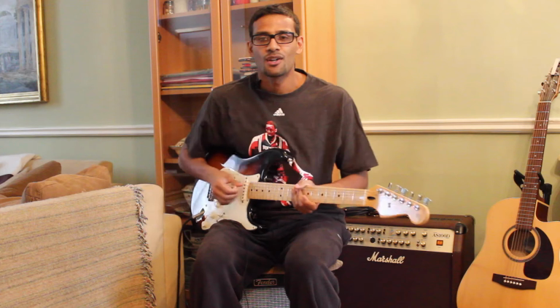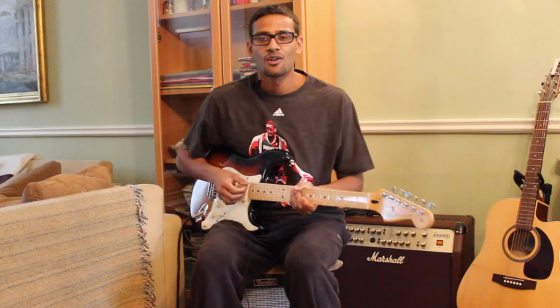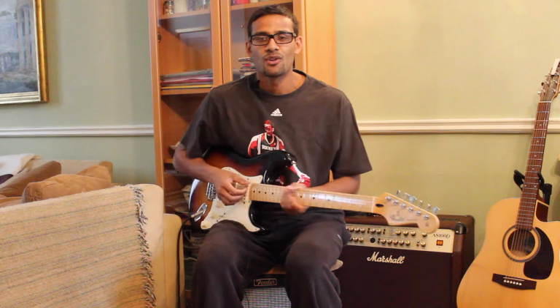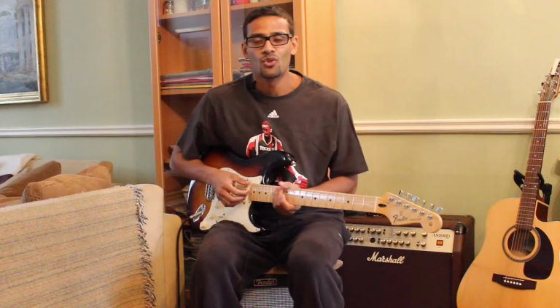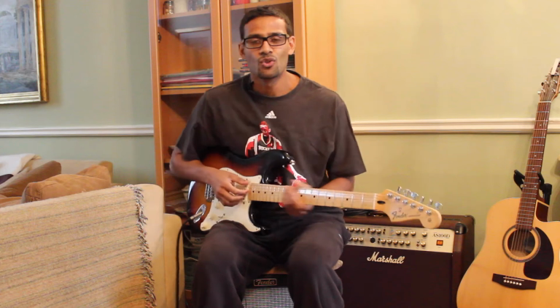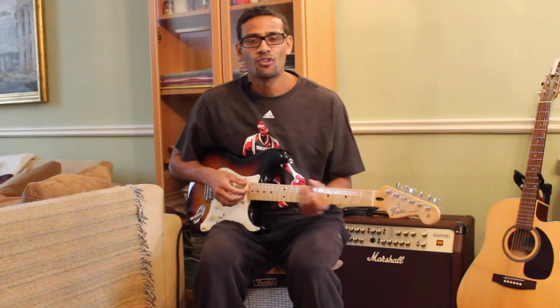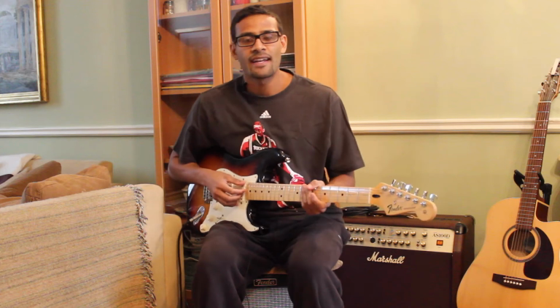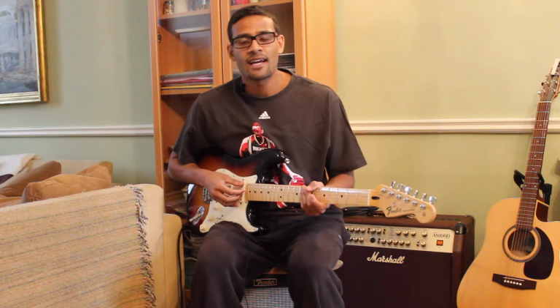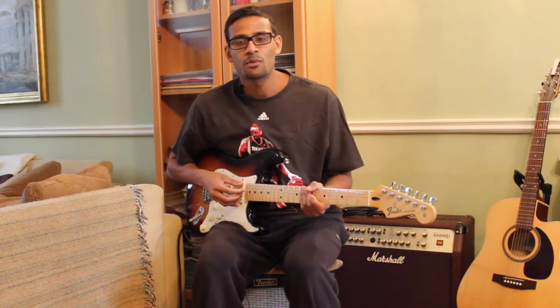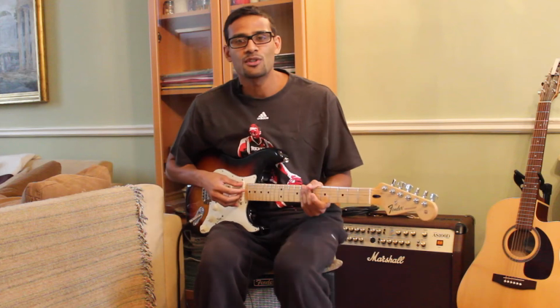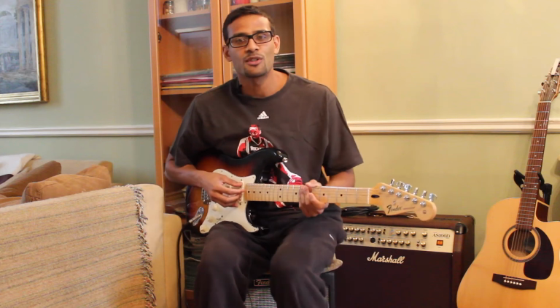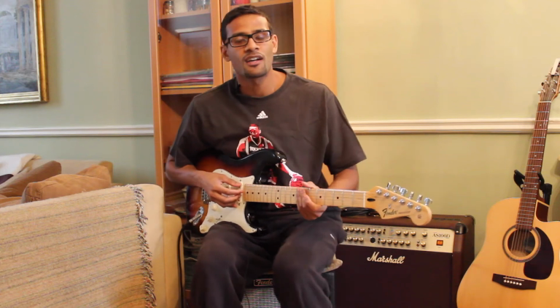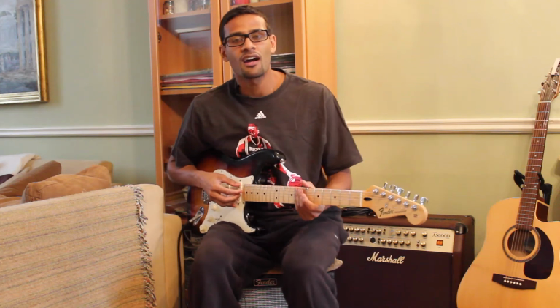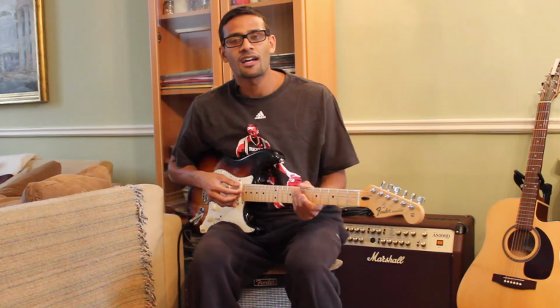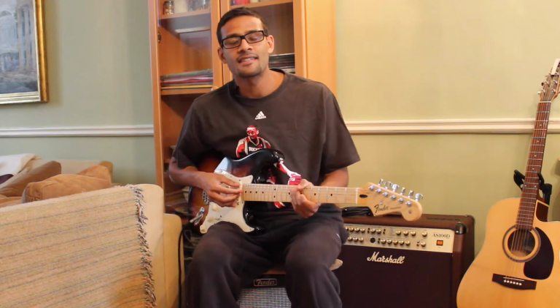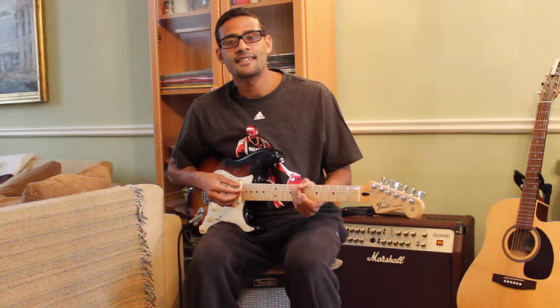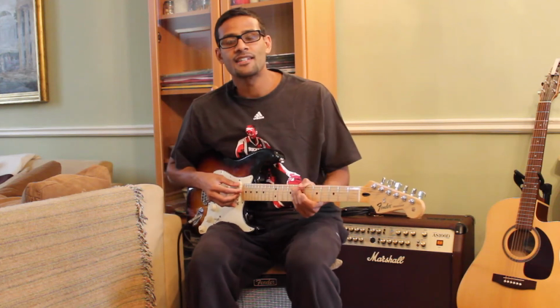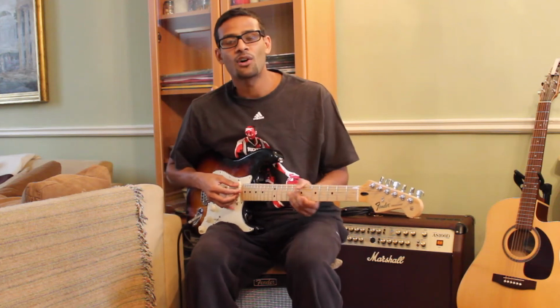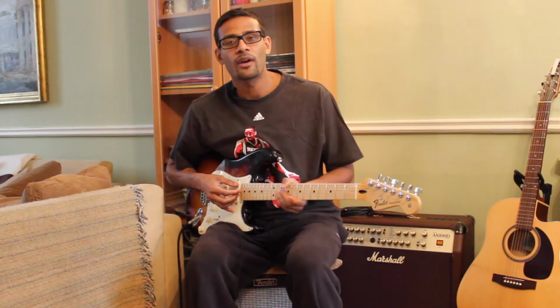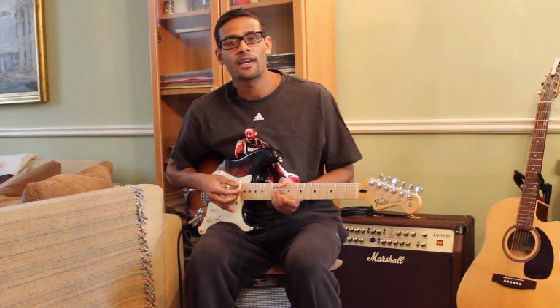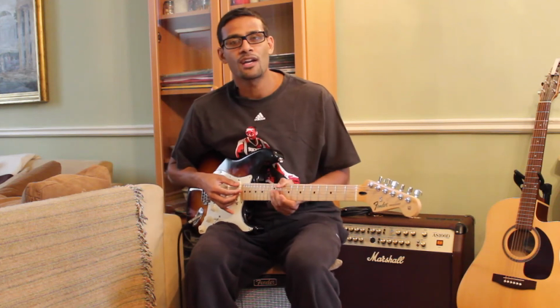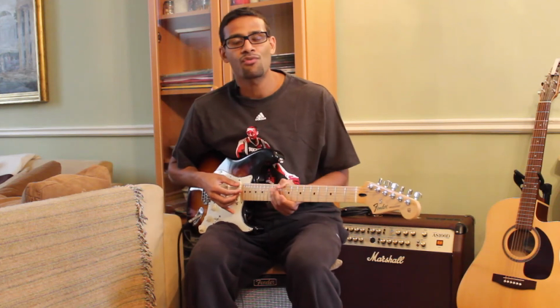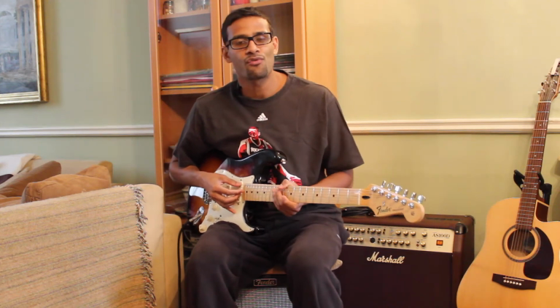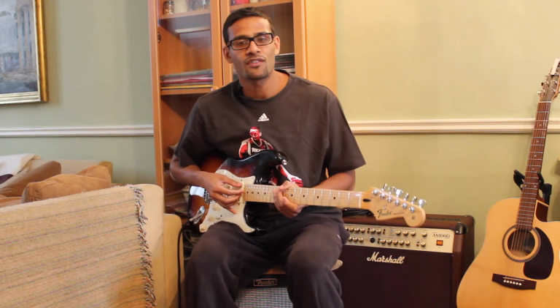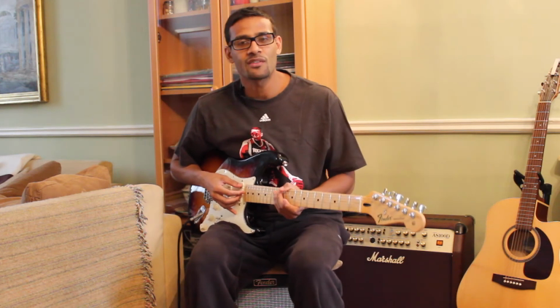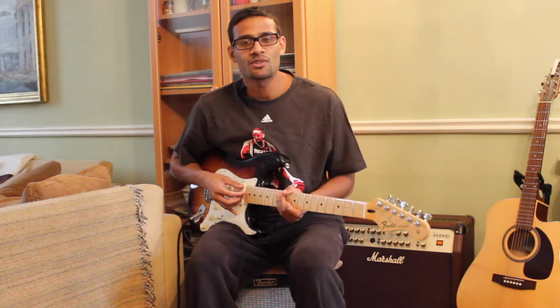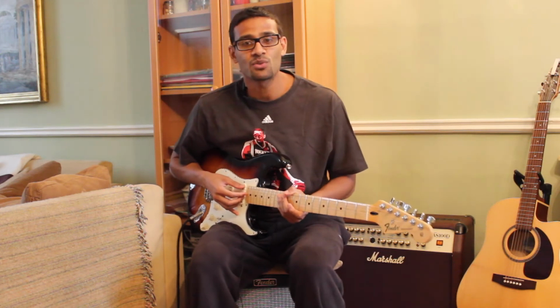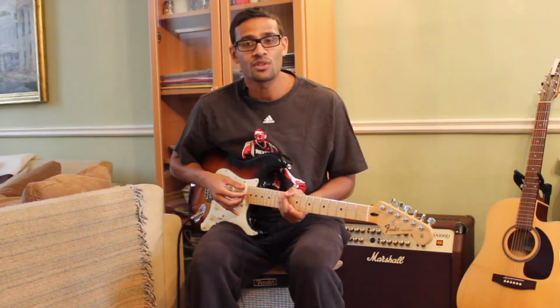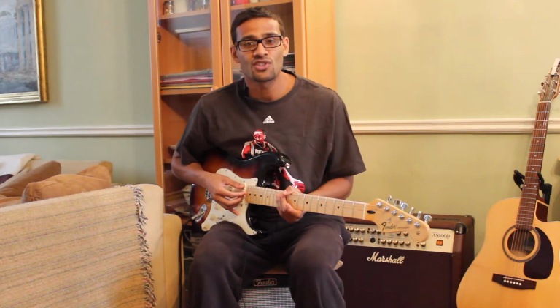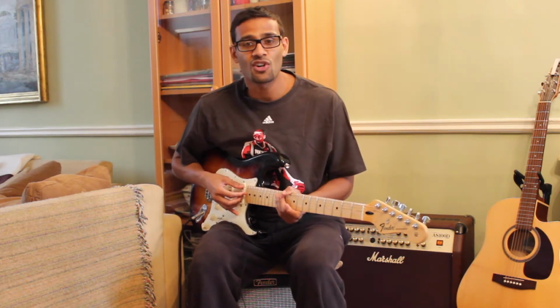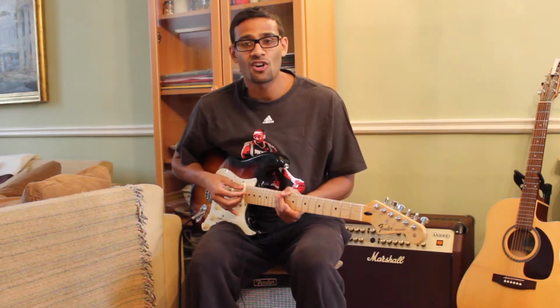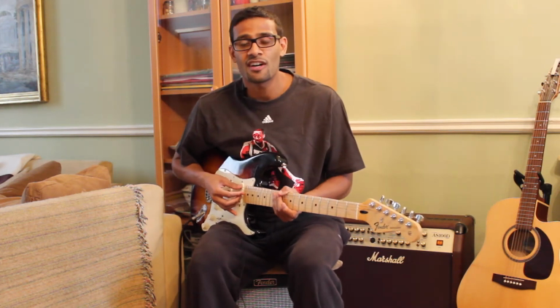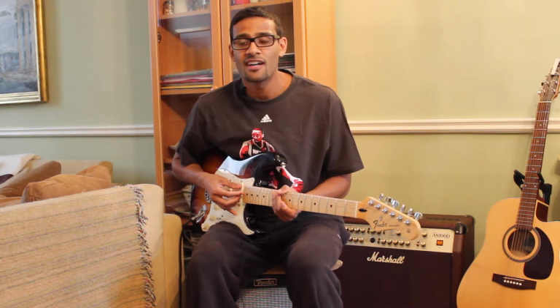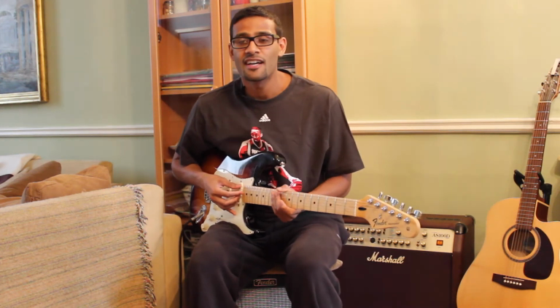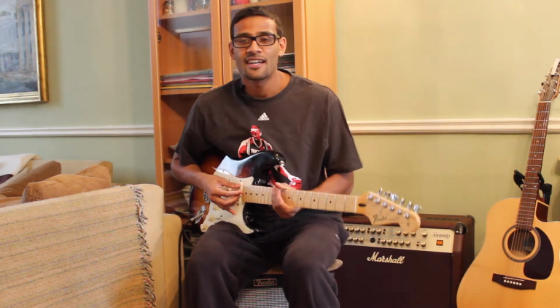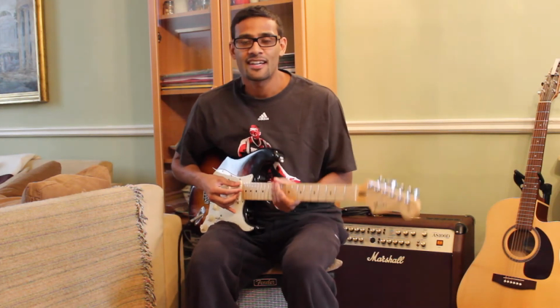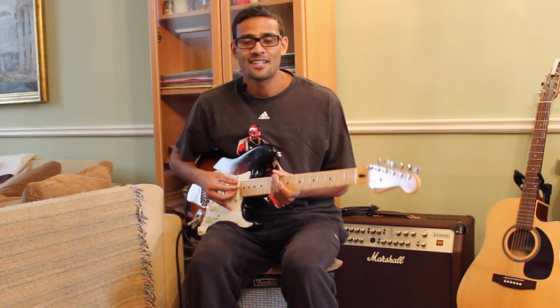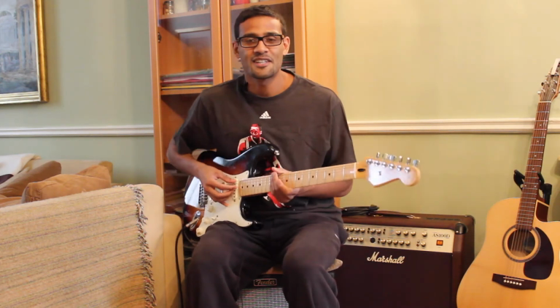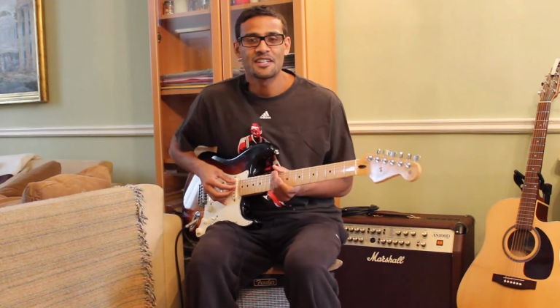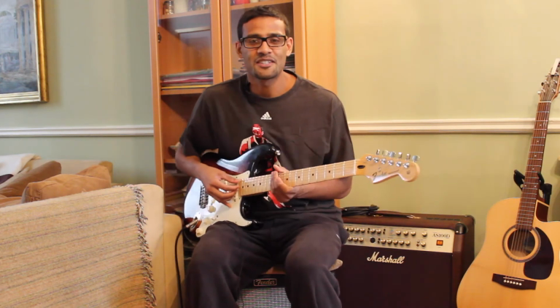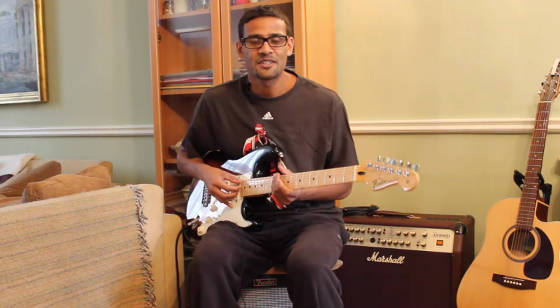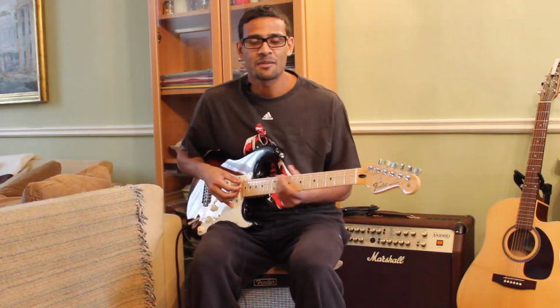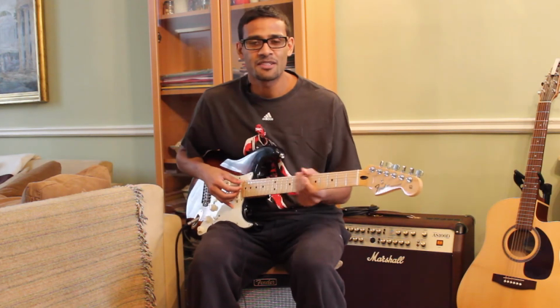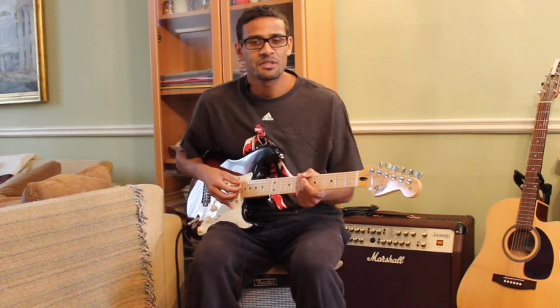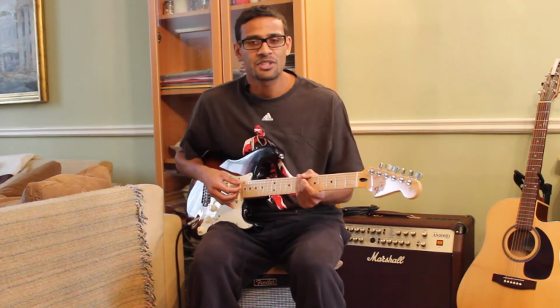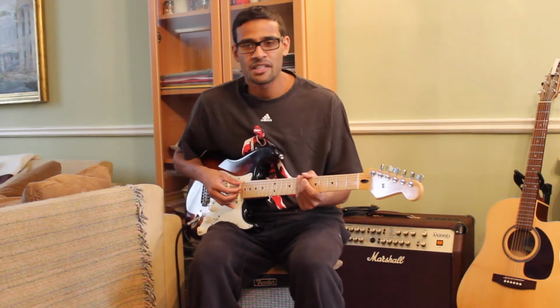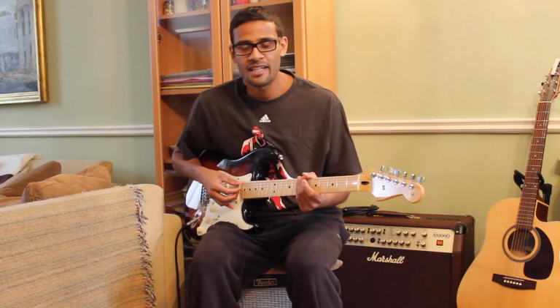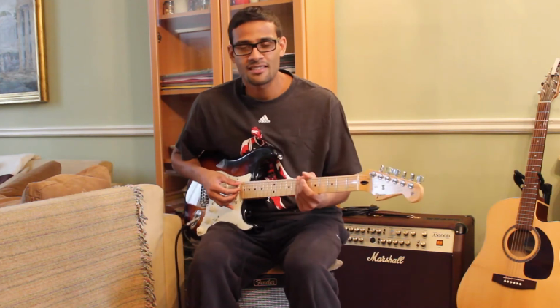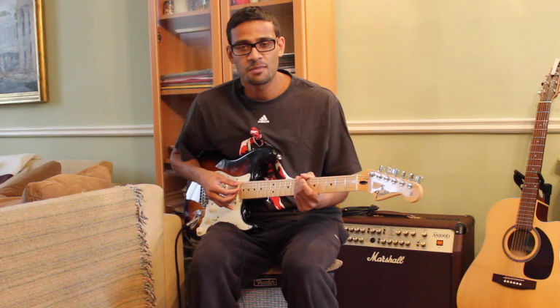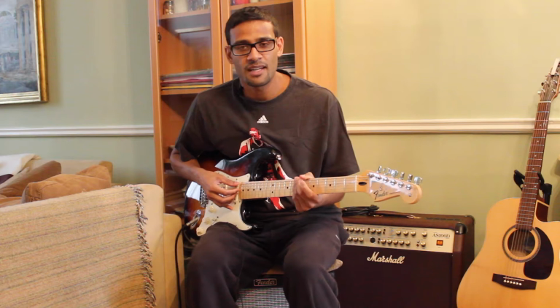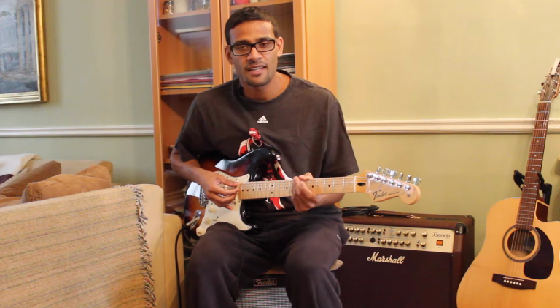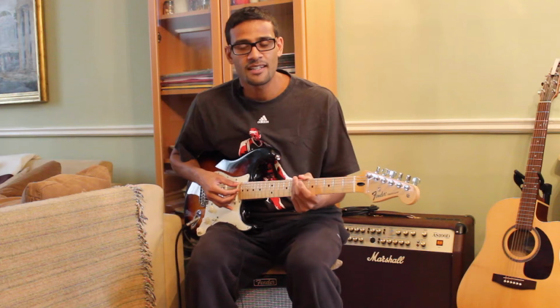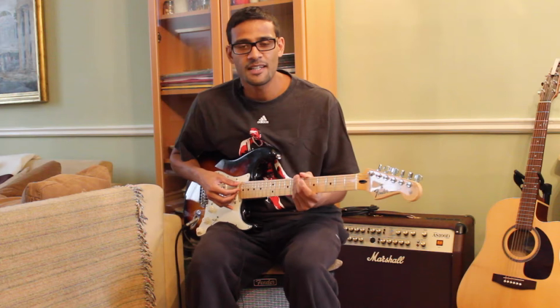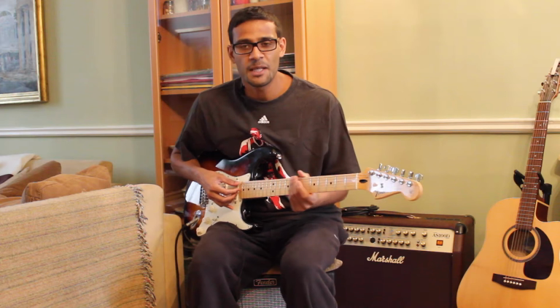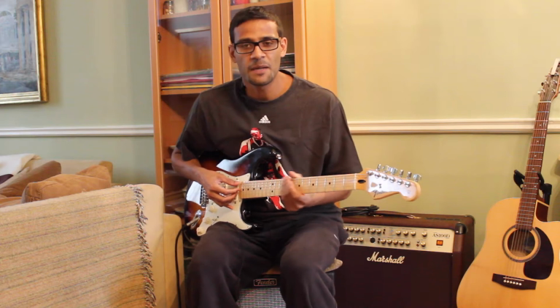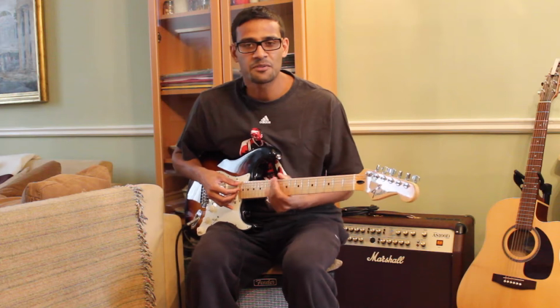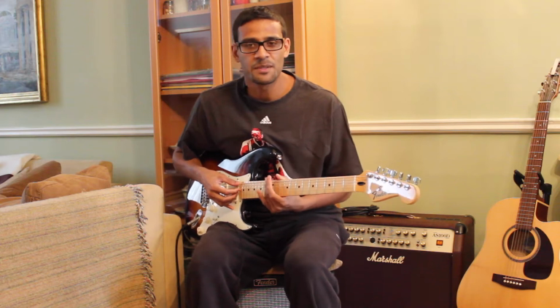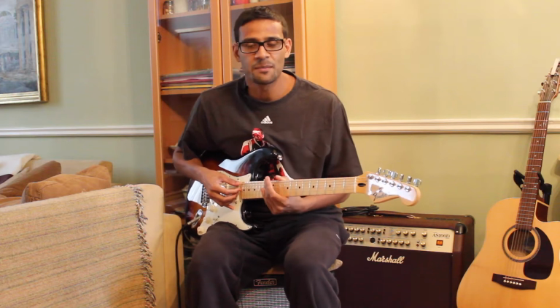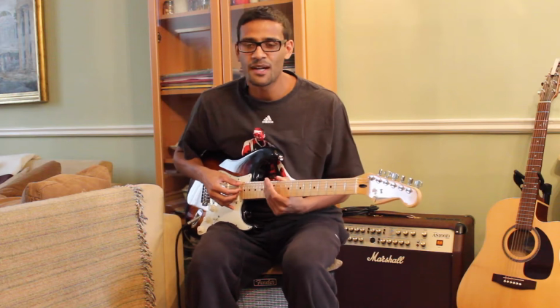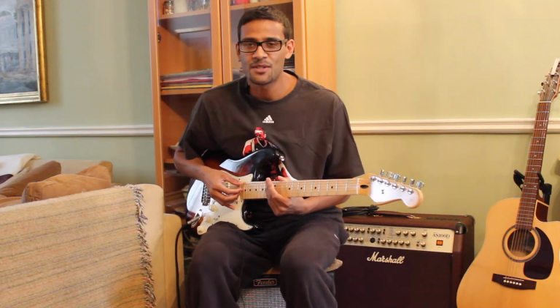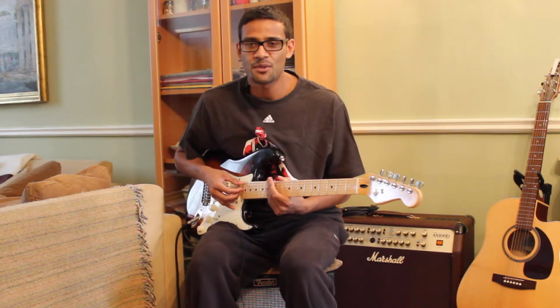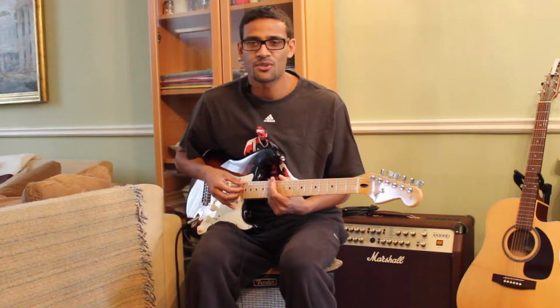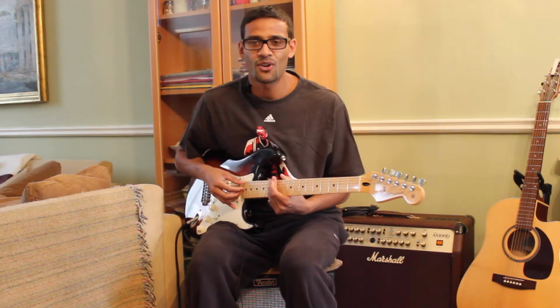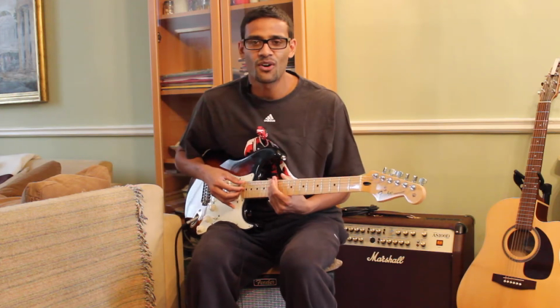How we doing guys? Dino here from Fundamental Guitar. In this lesson I'm going to be showing you how to play 'He Loves Me' by Jill Scott.